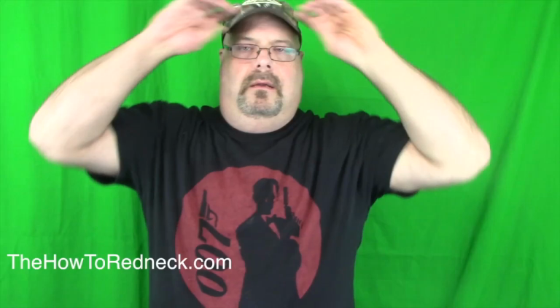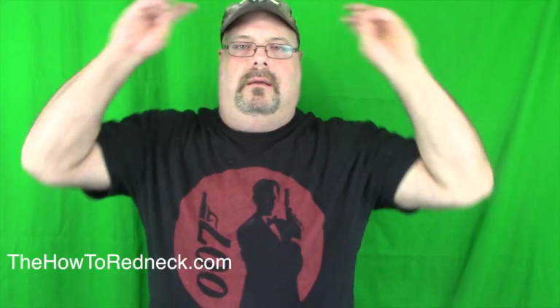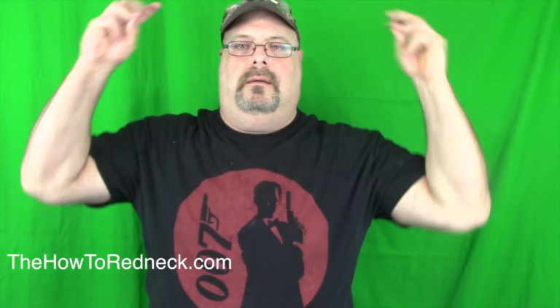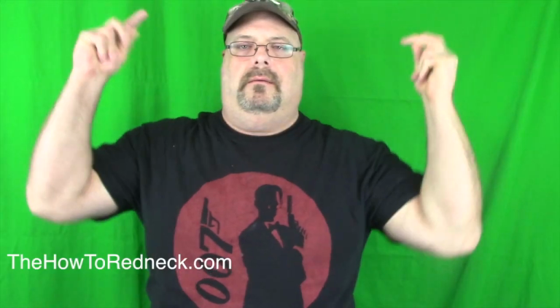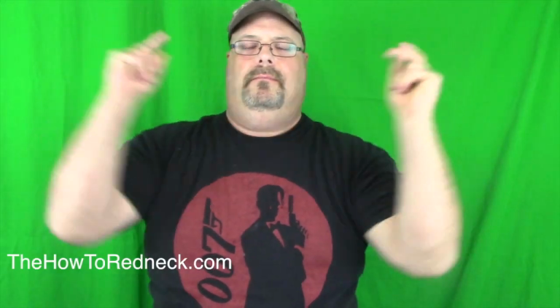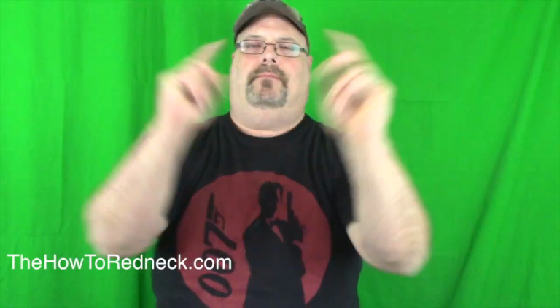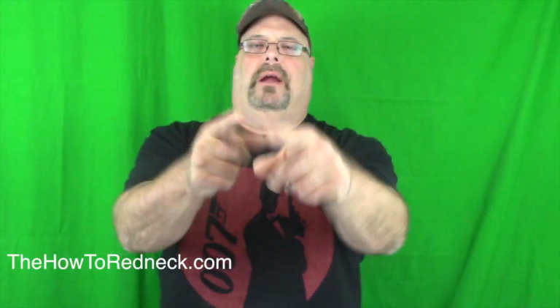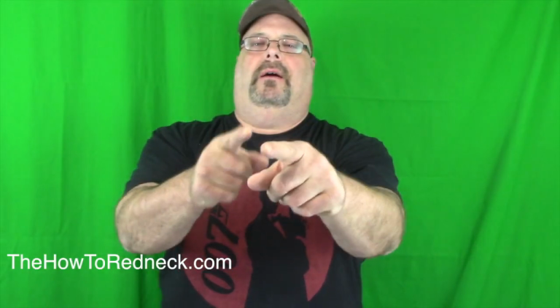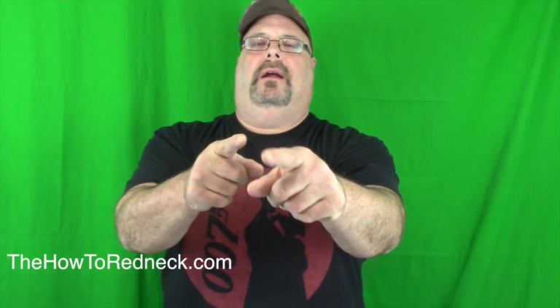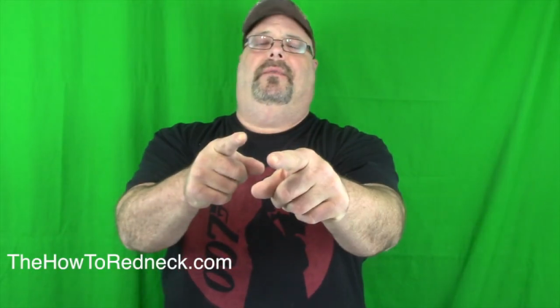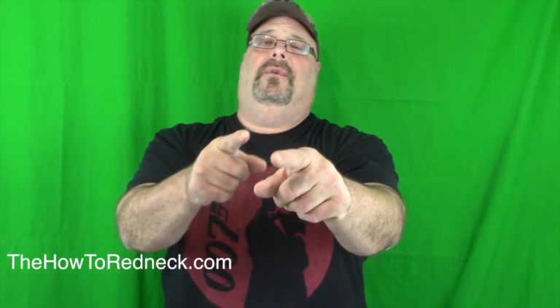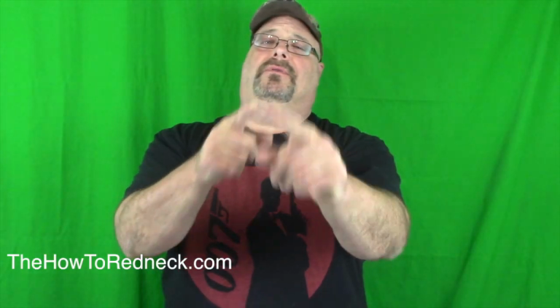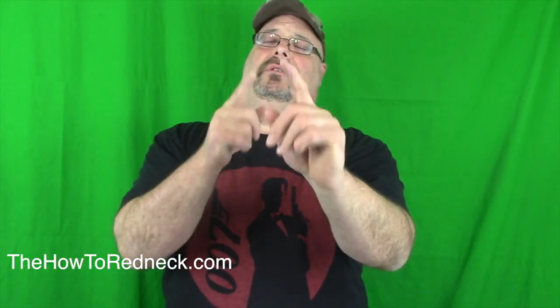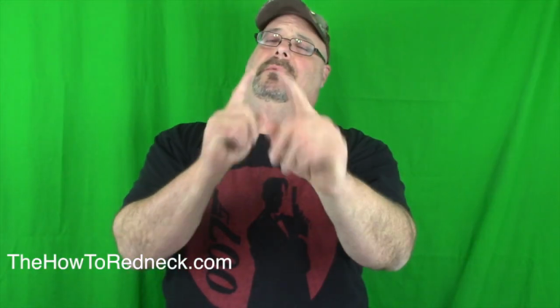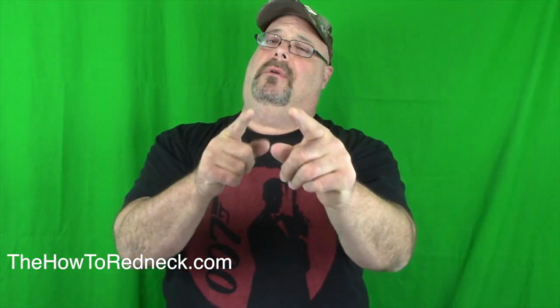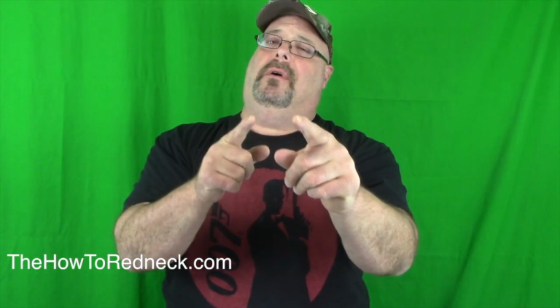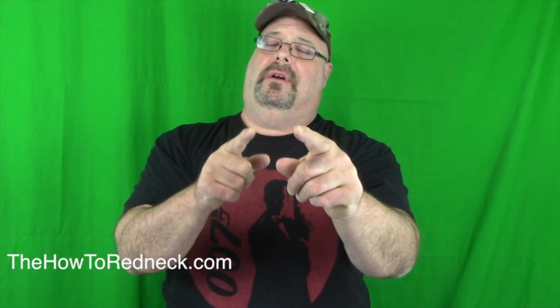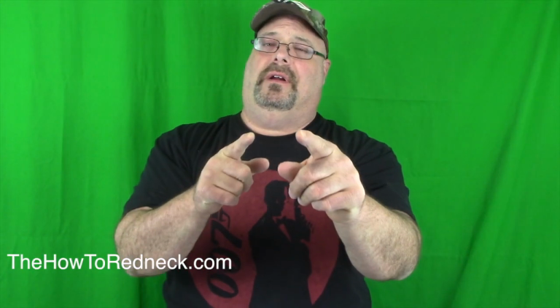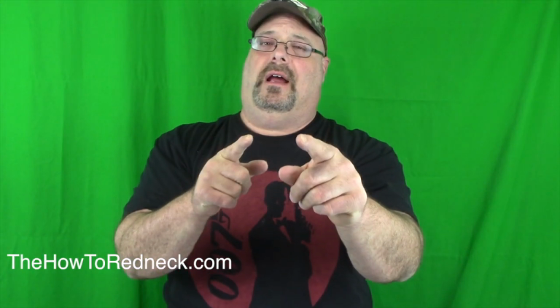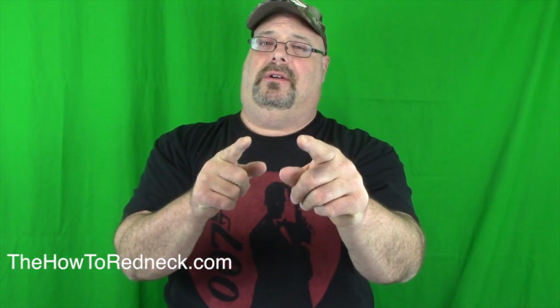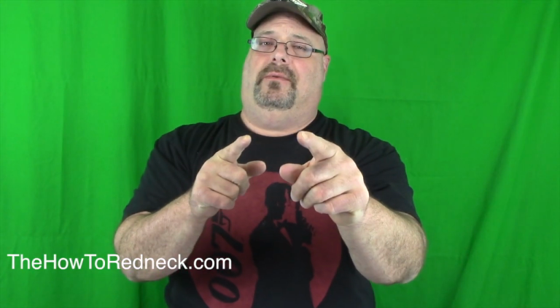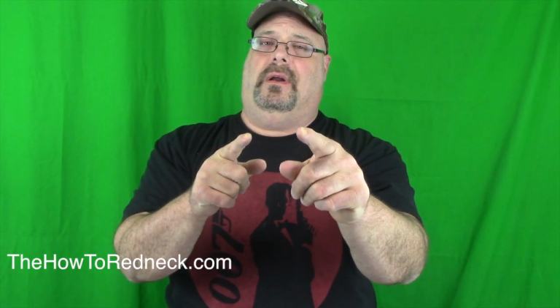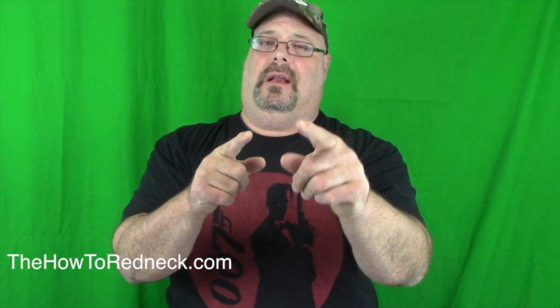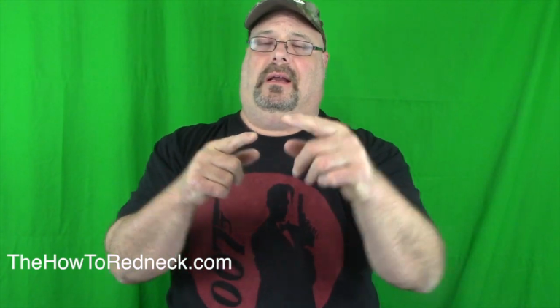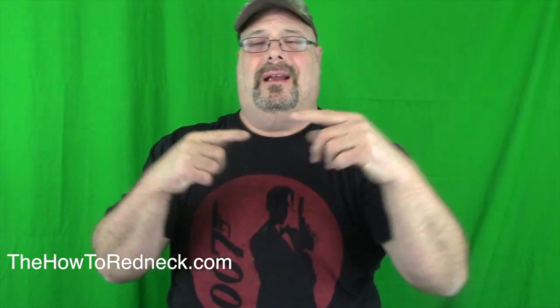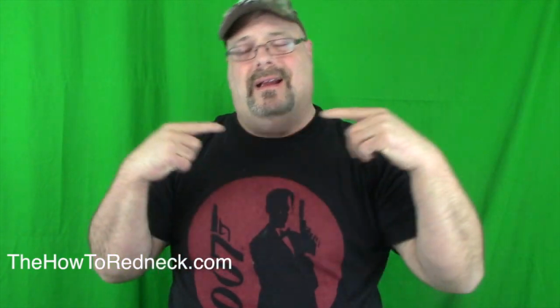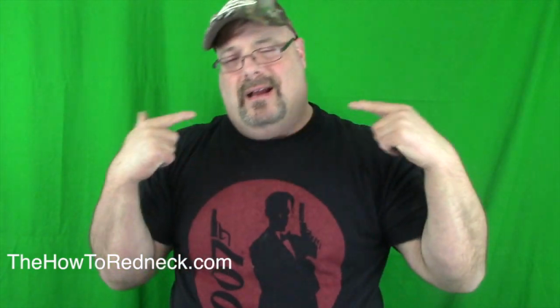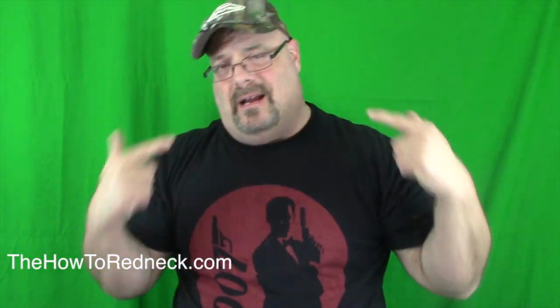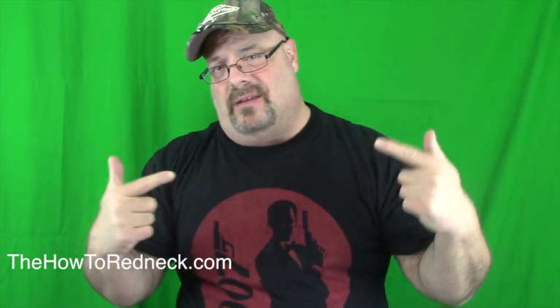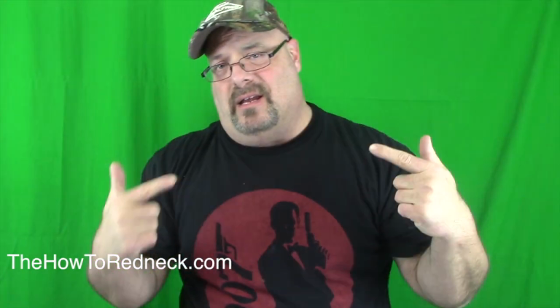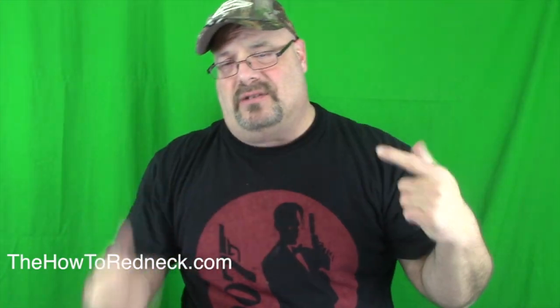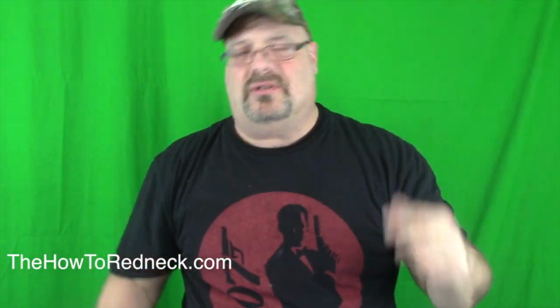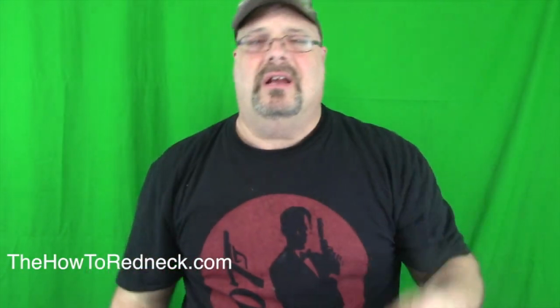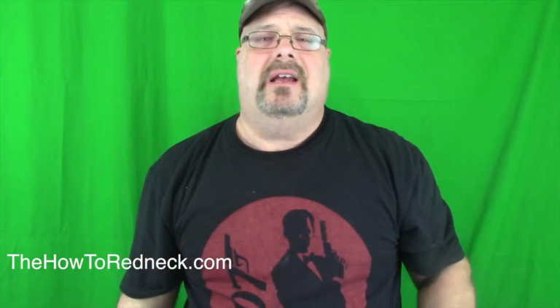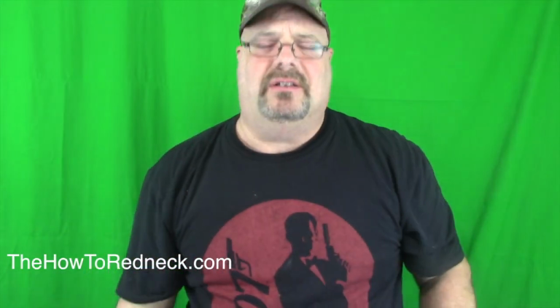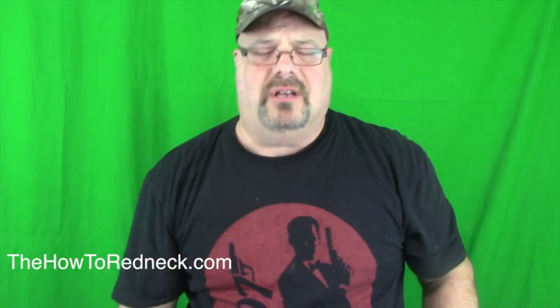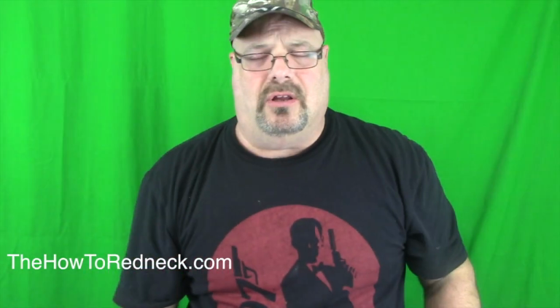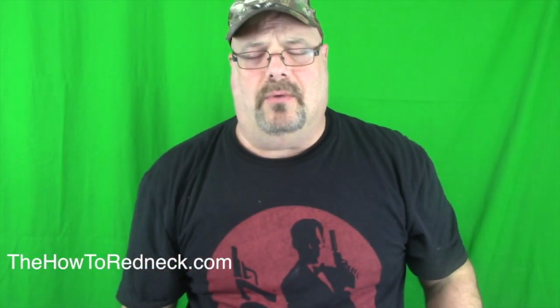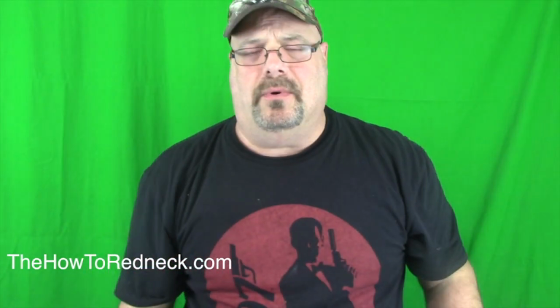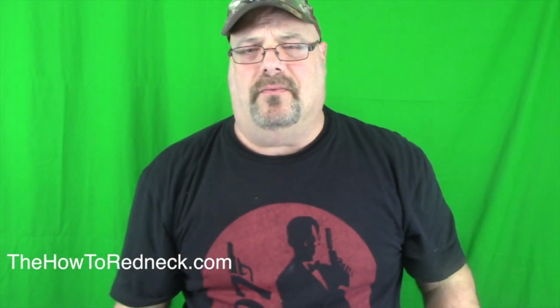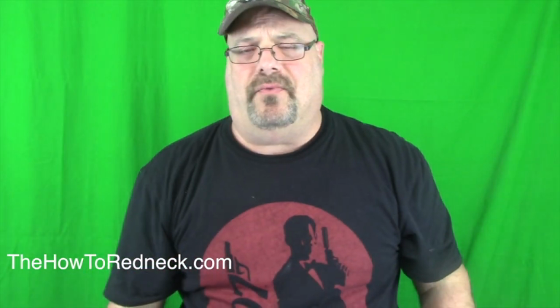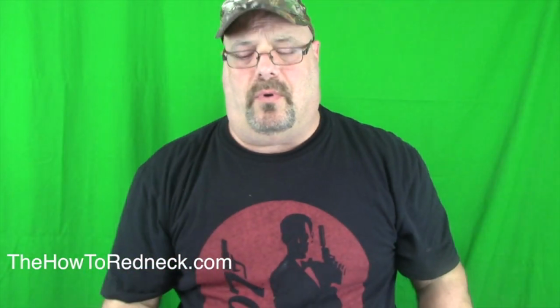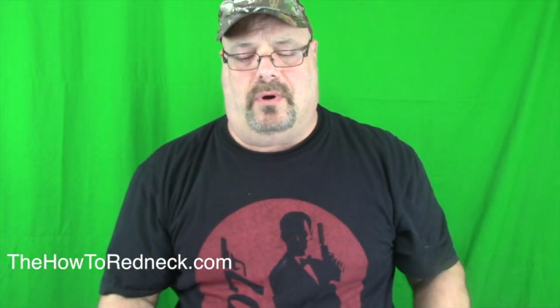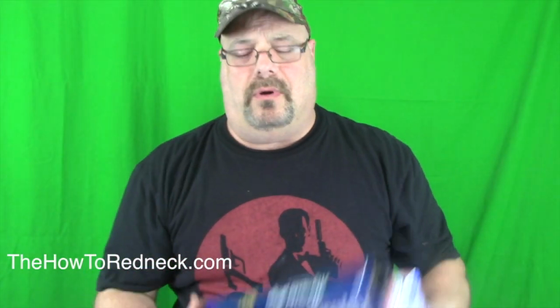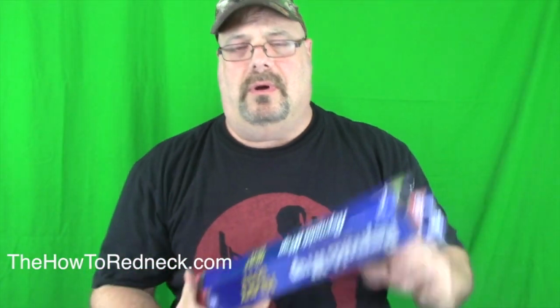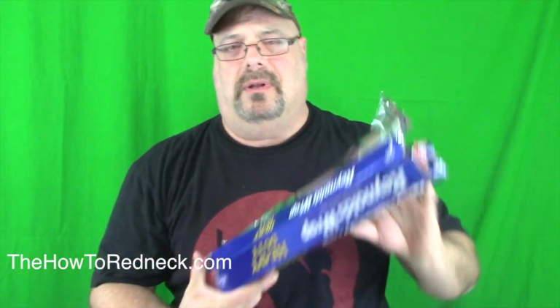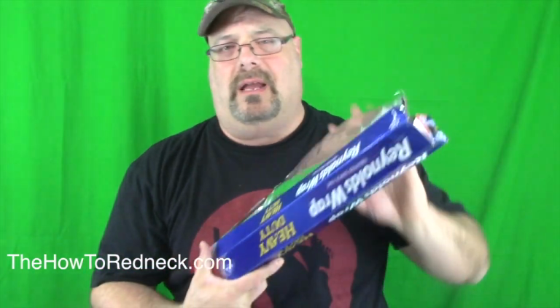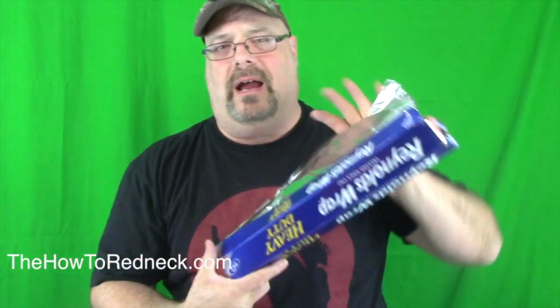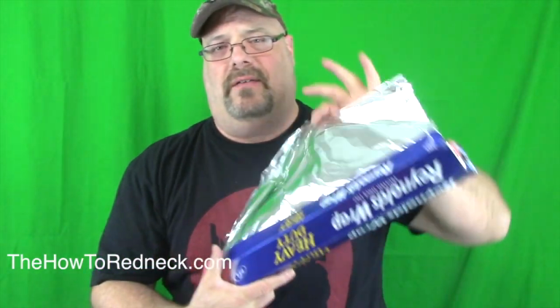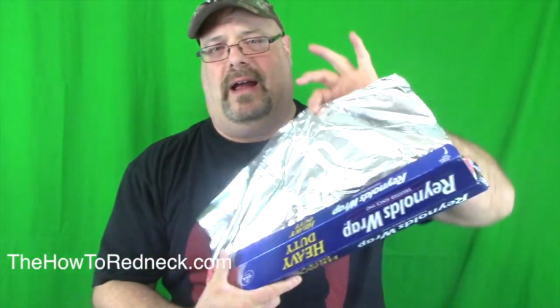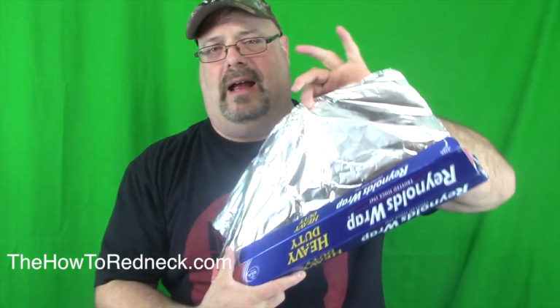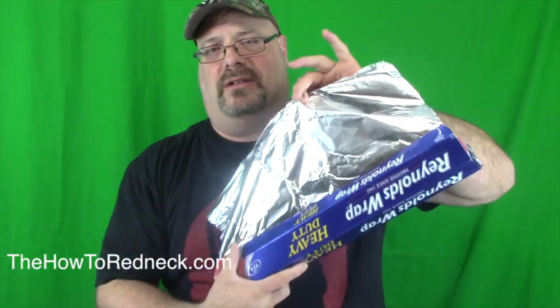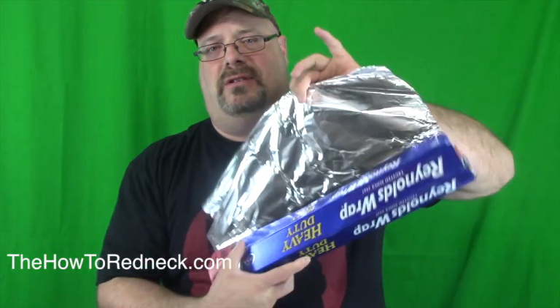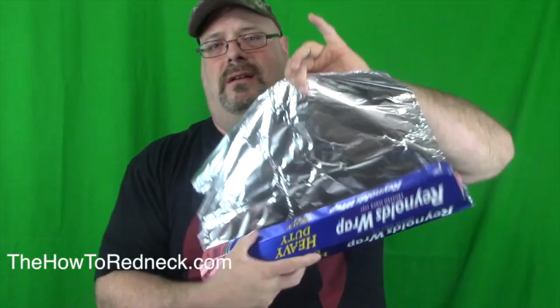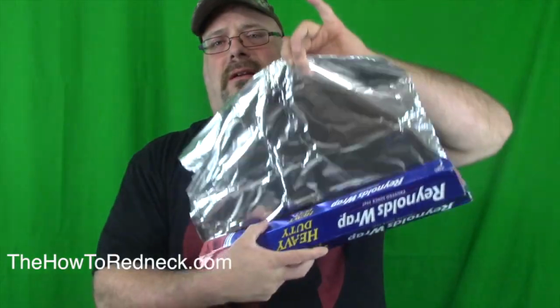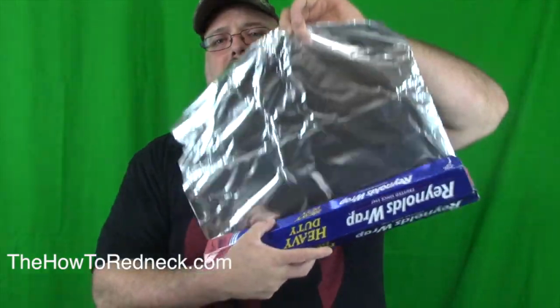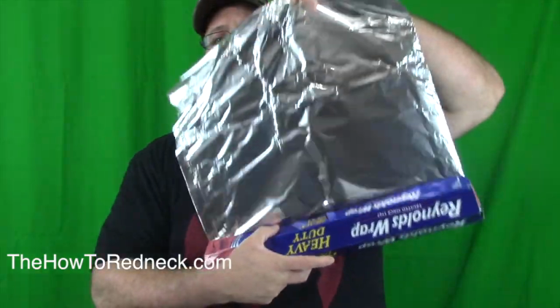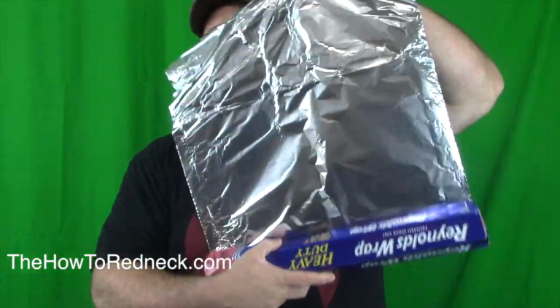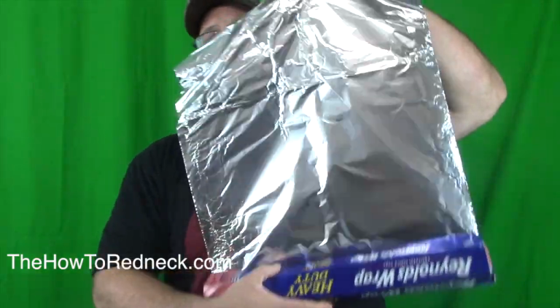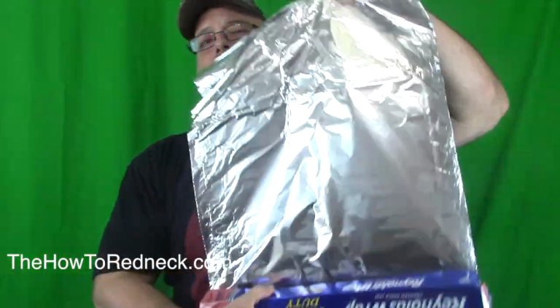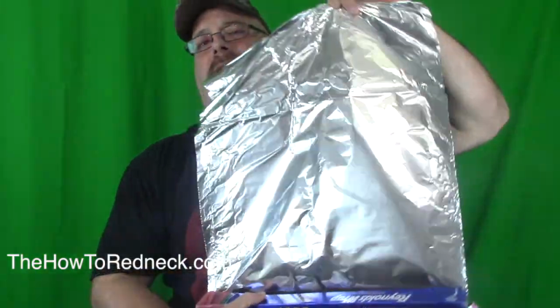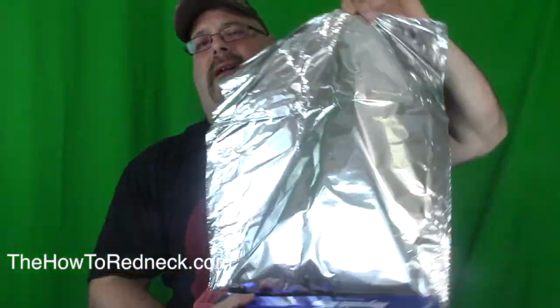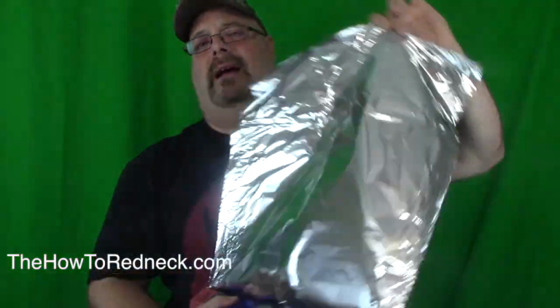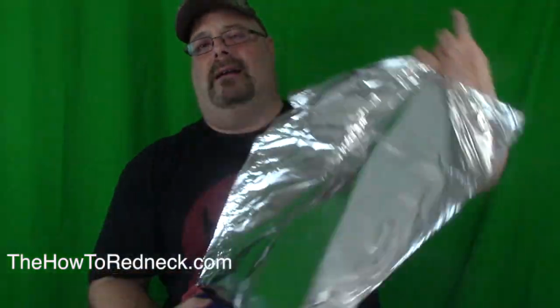Hey folks, Joe Clark of the Hattie Redneck, and this is an Aluminum Foil Lifehack. Check this out.